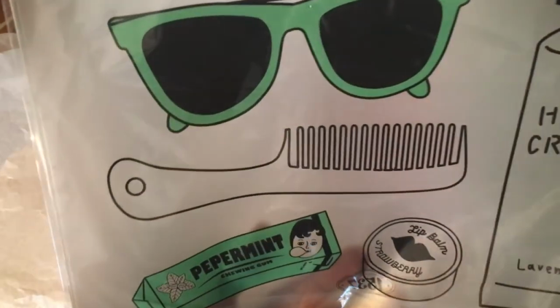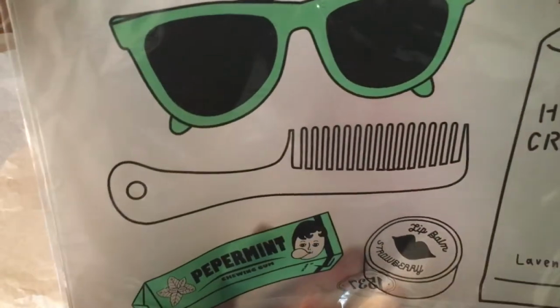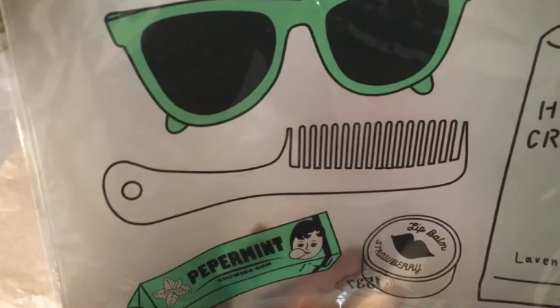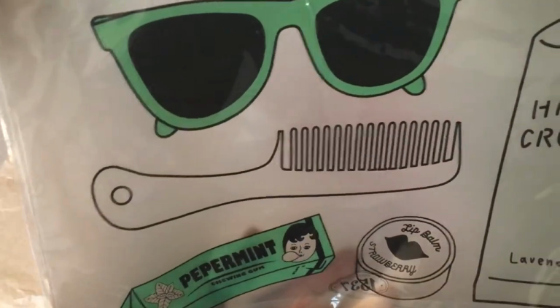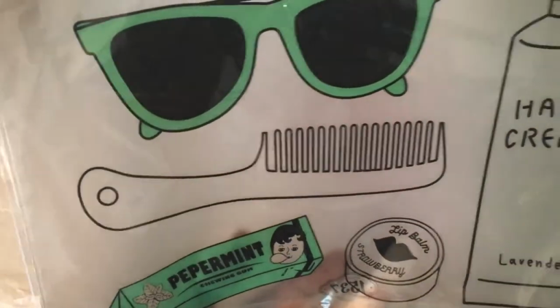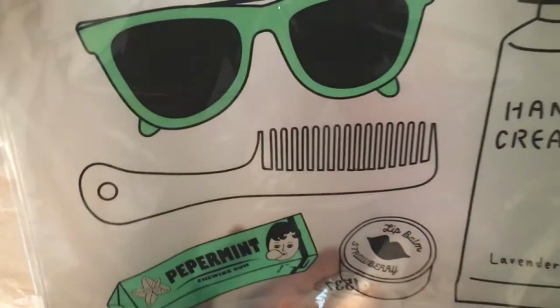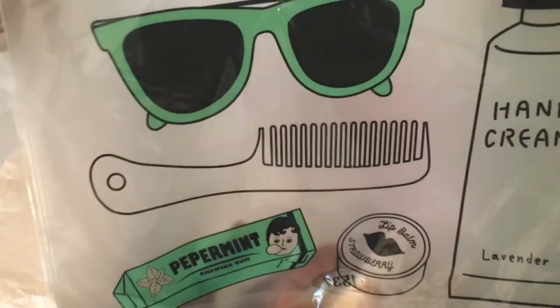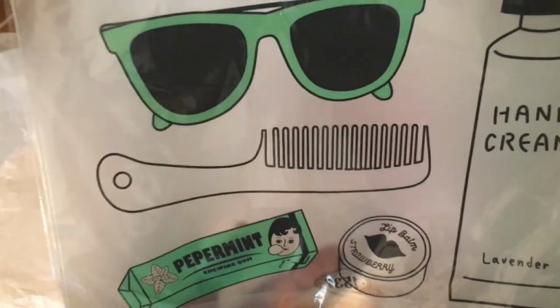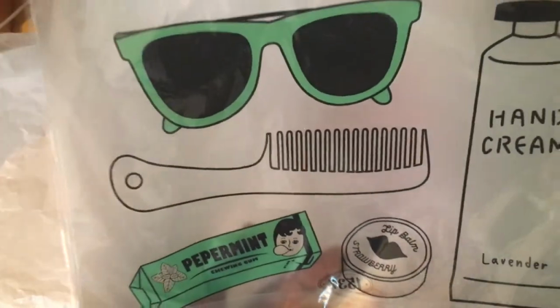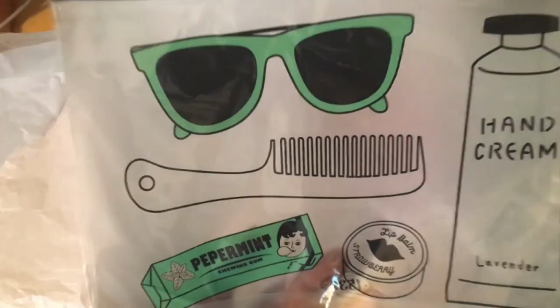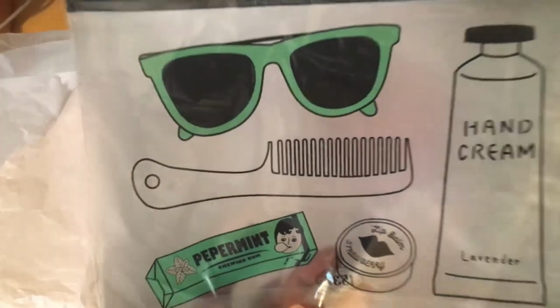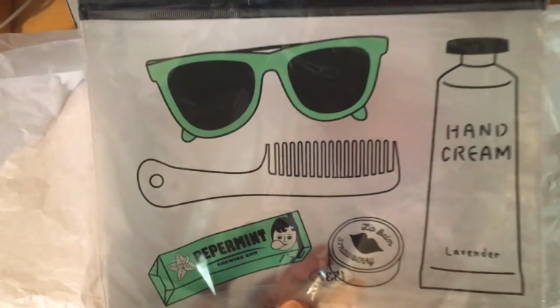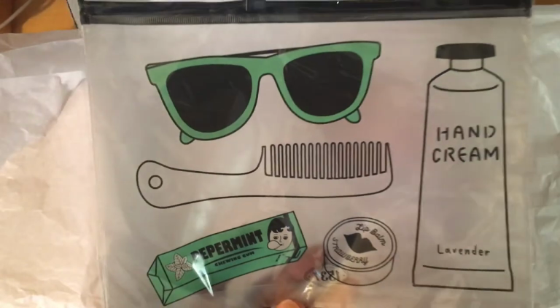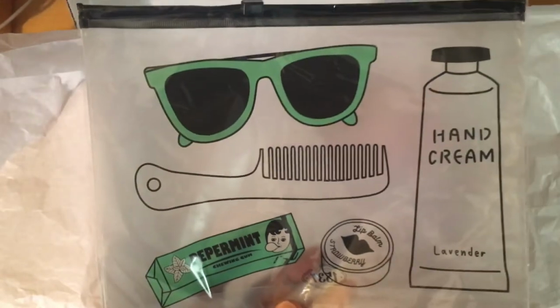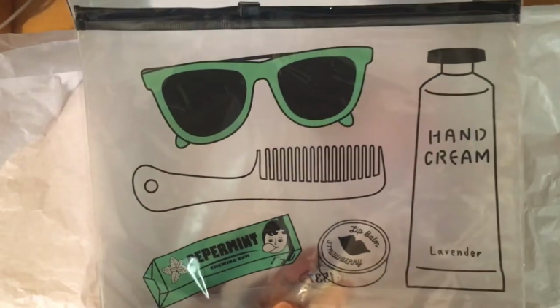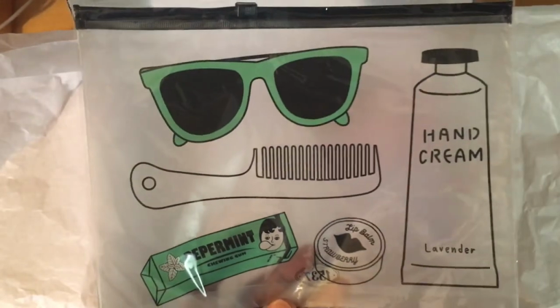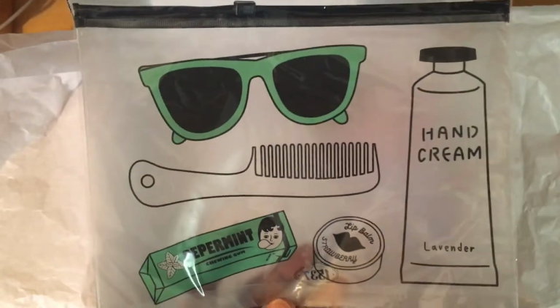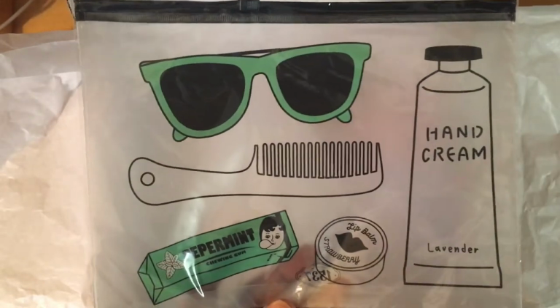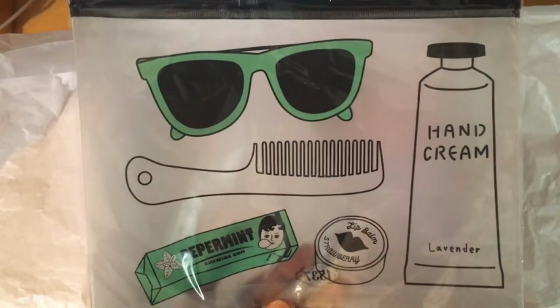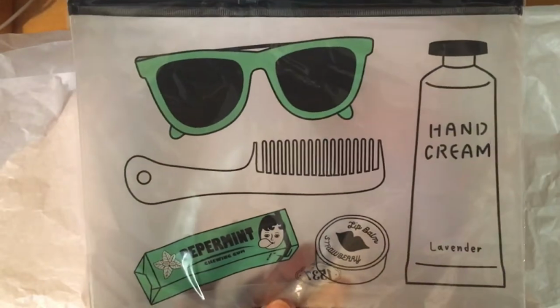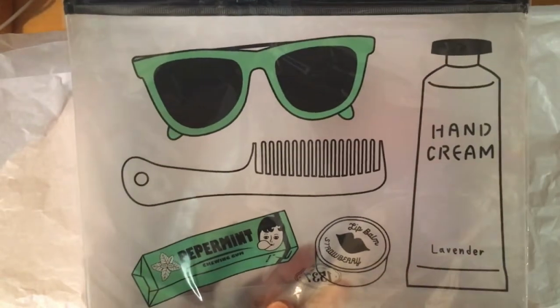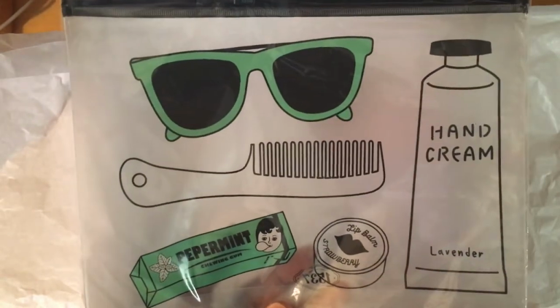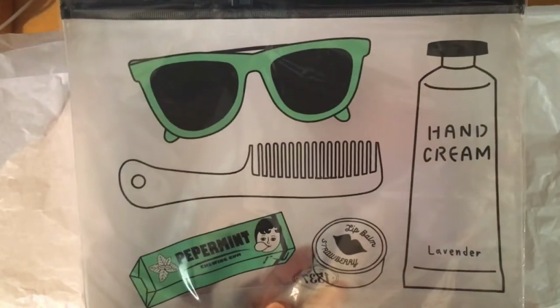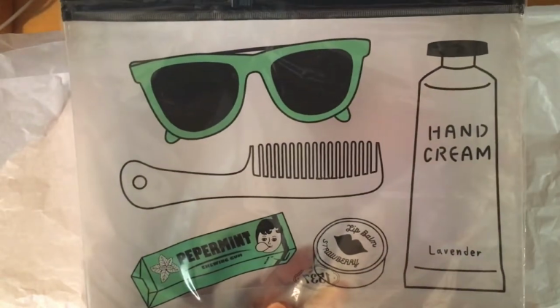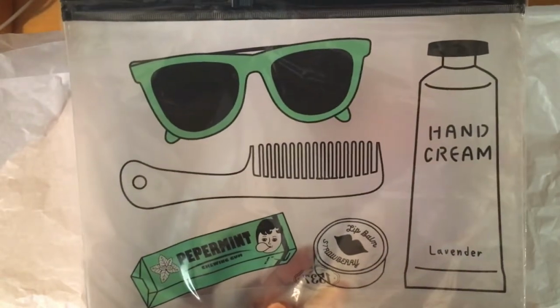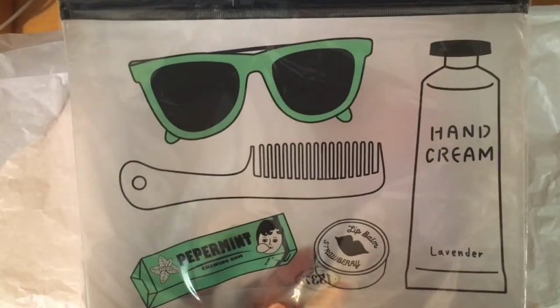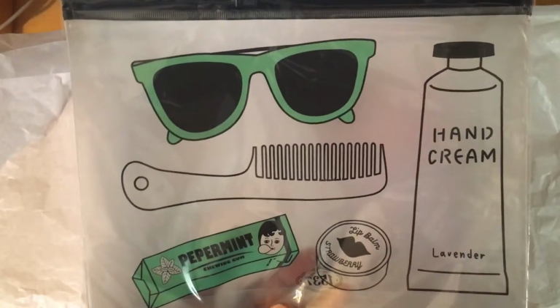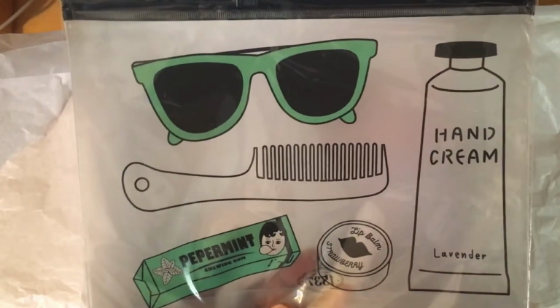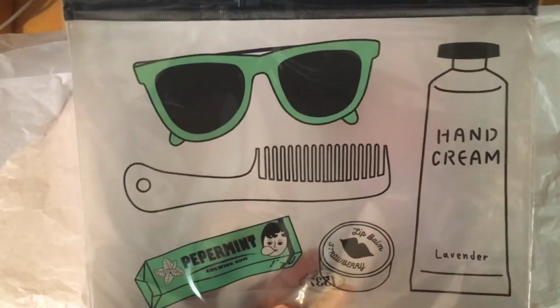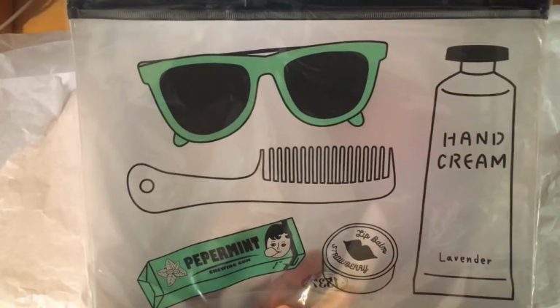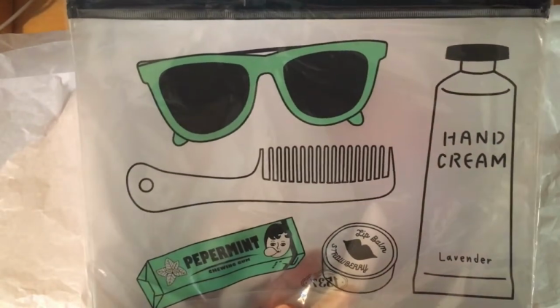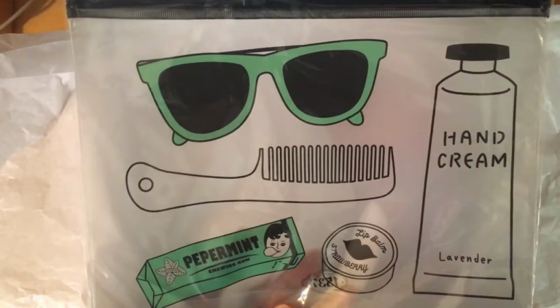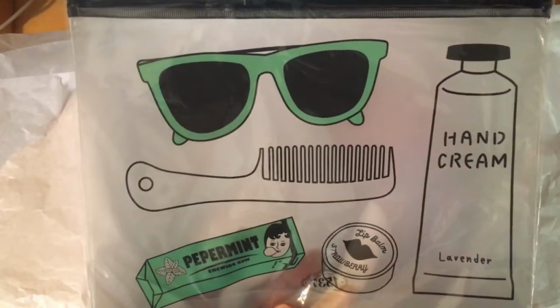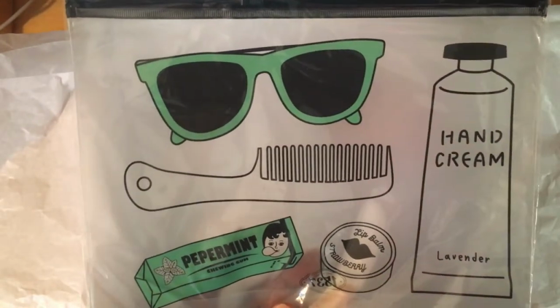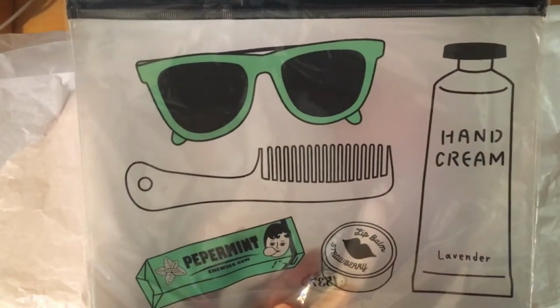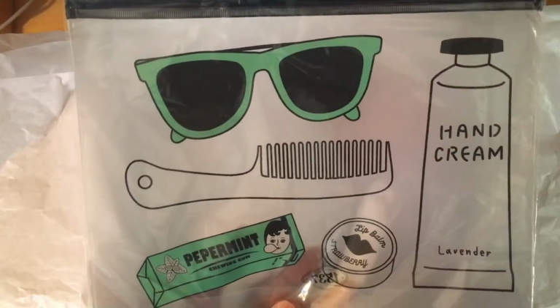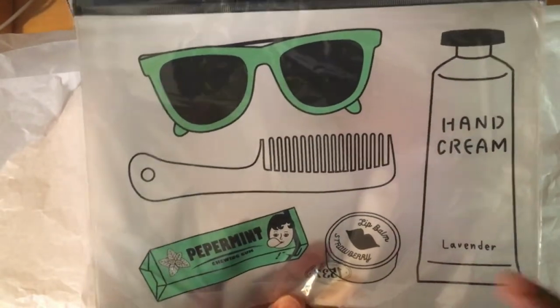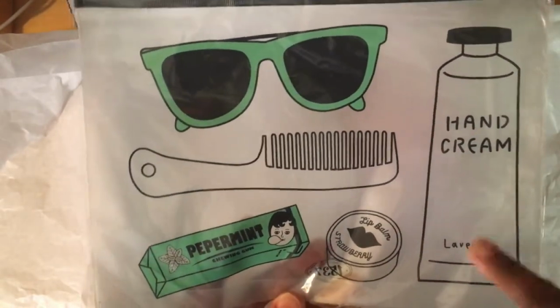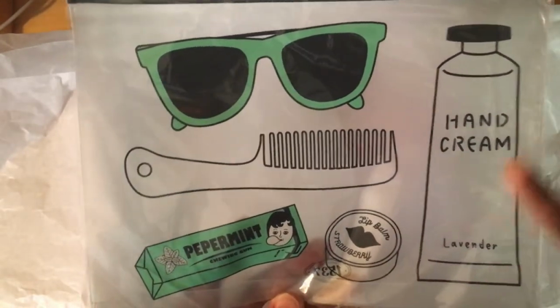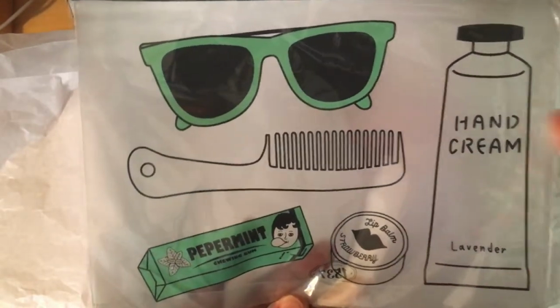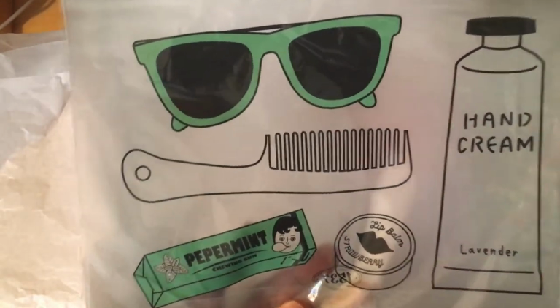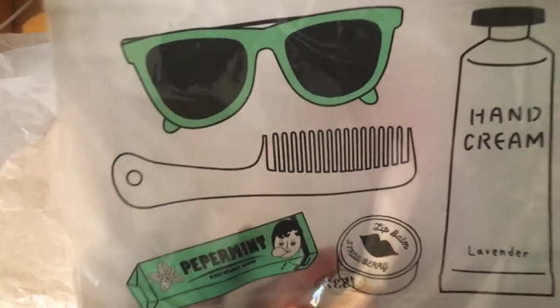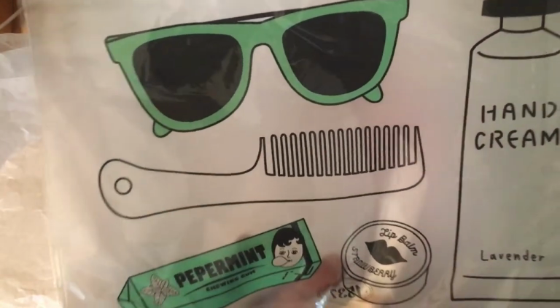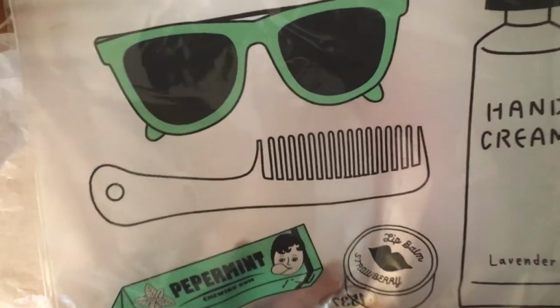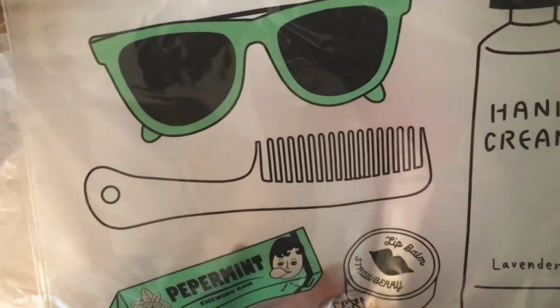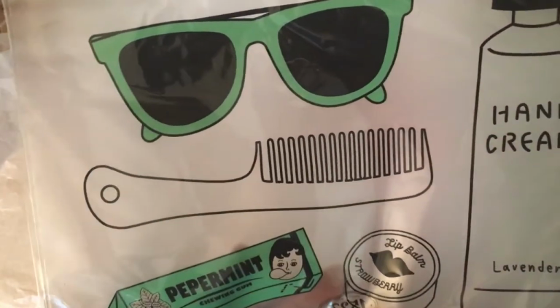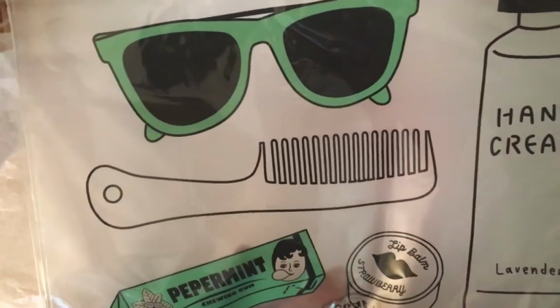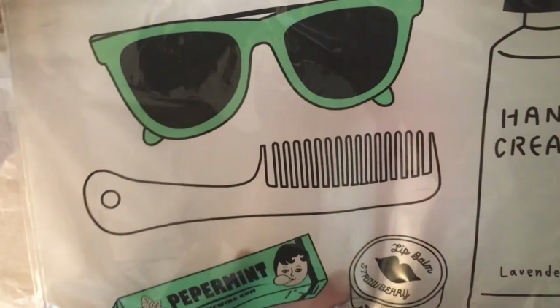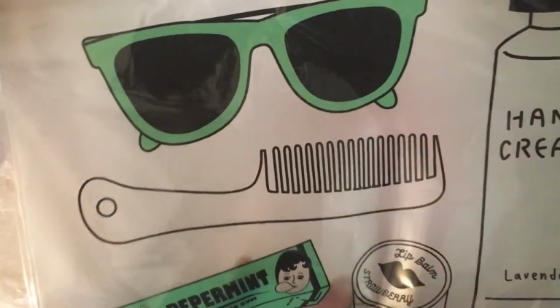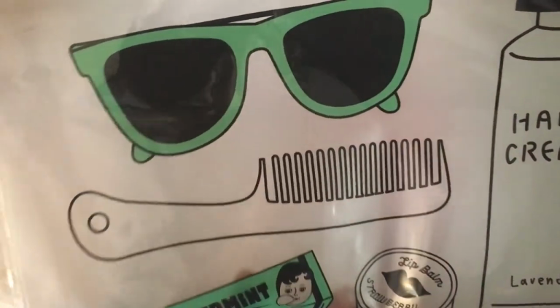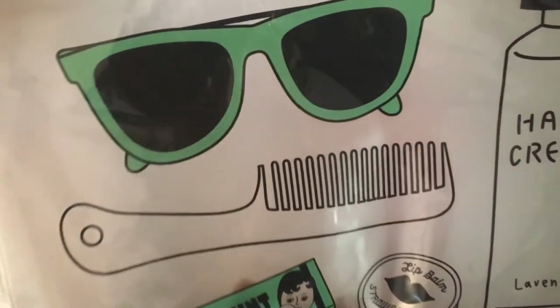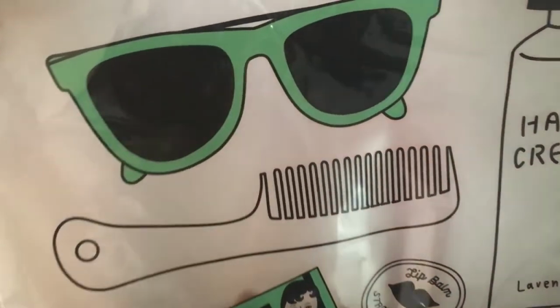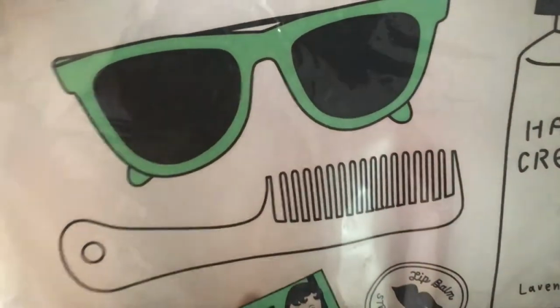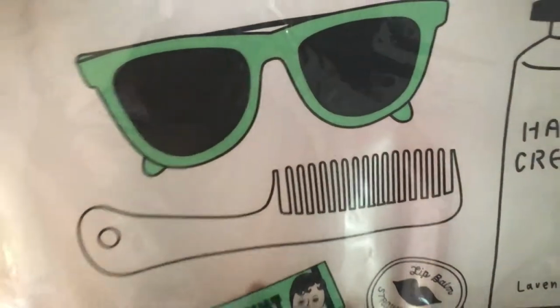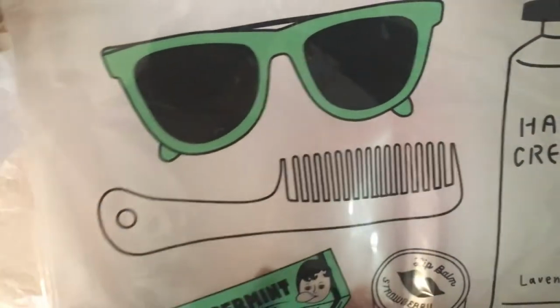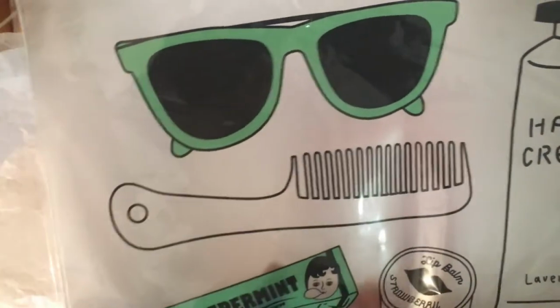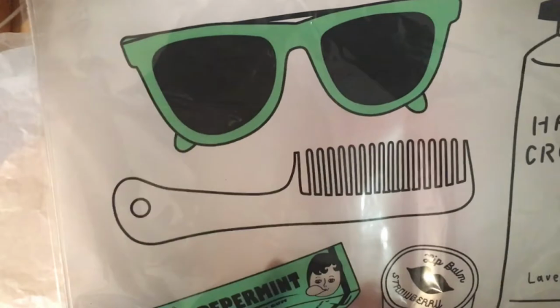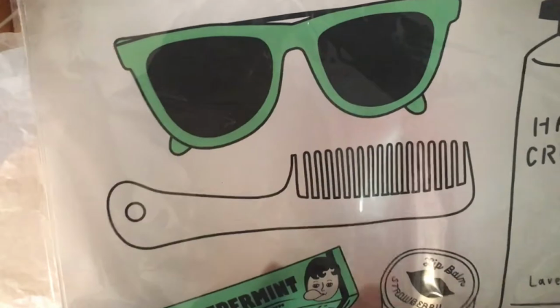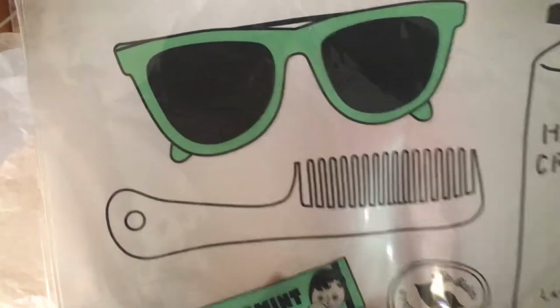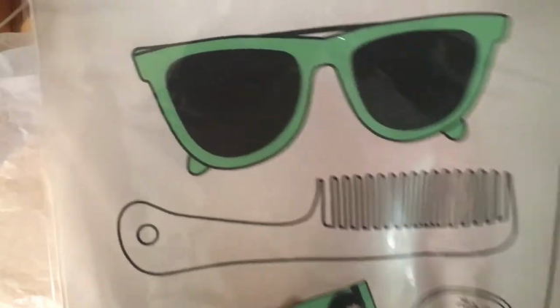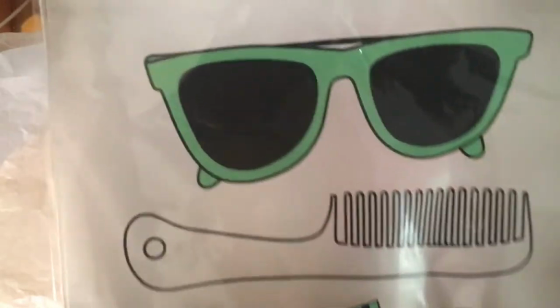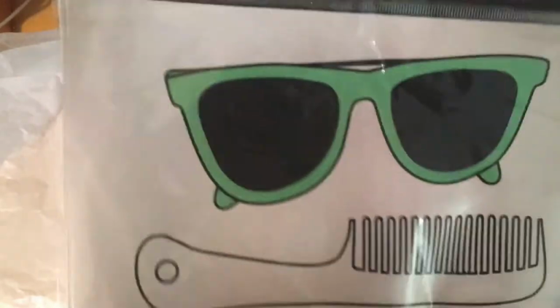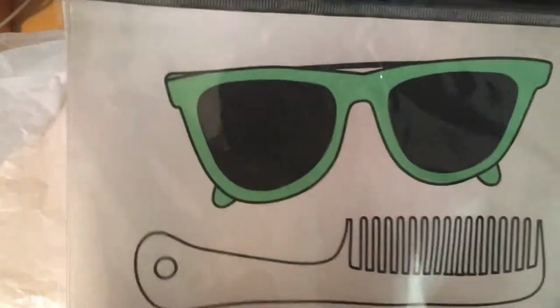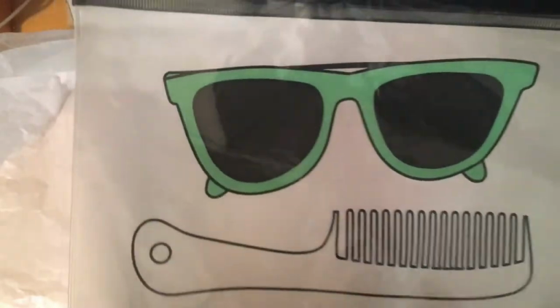And then there is this adorable little planner pouch with all of the essentials of summer: lavender hand cream — I love it — and a strawberry lip balm. That's awesome!